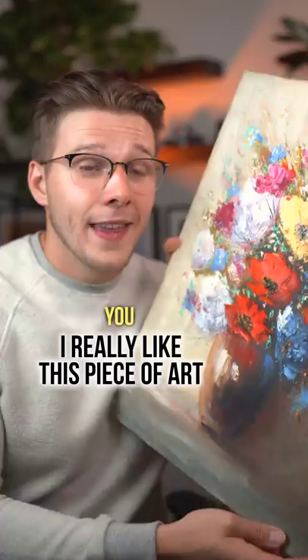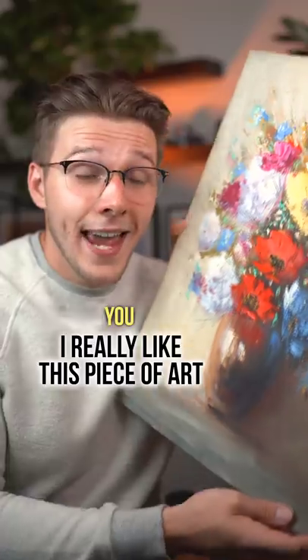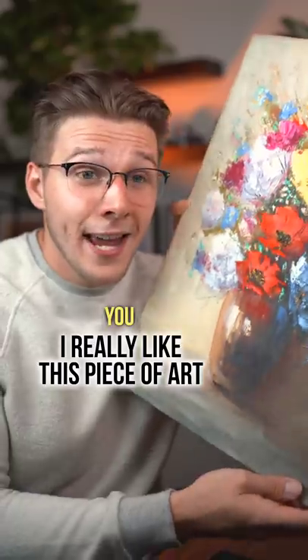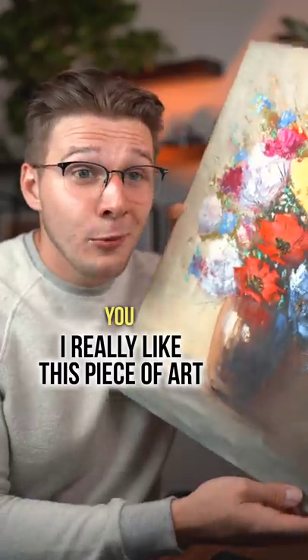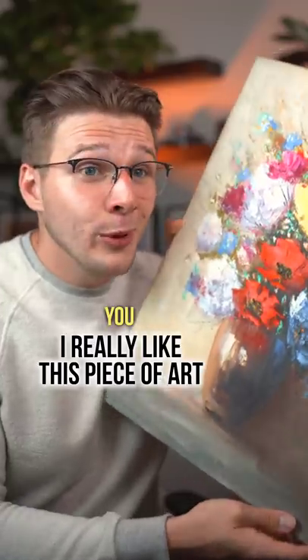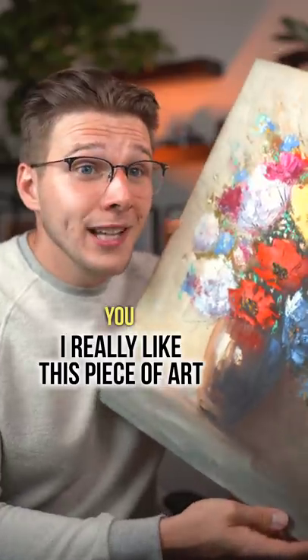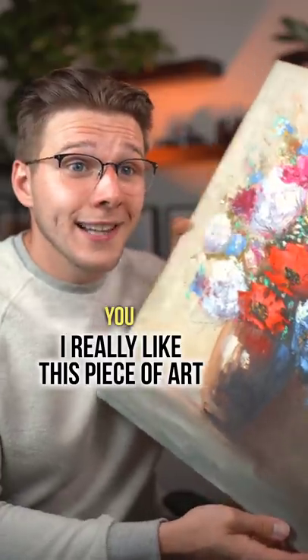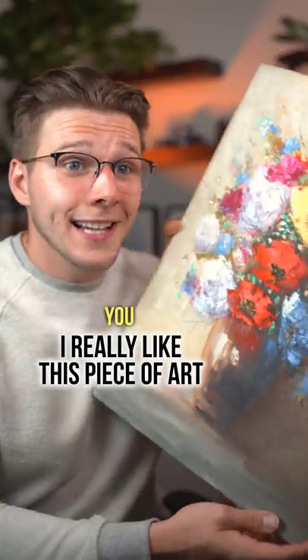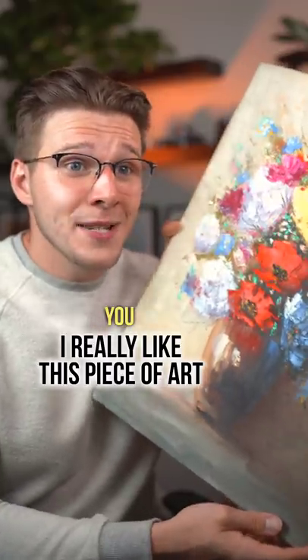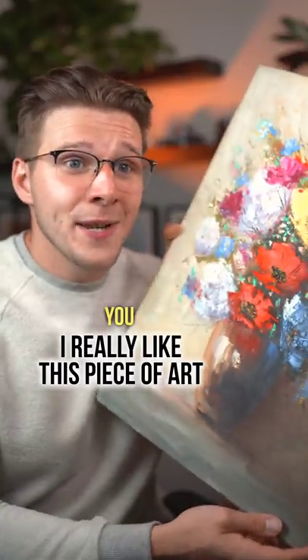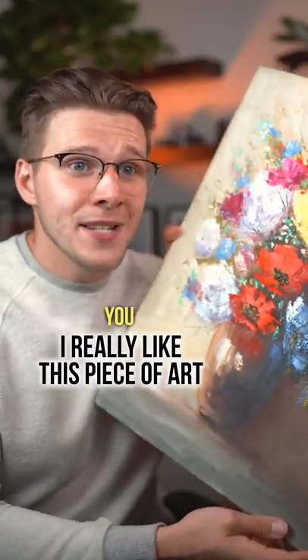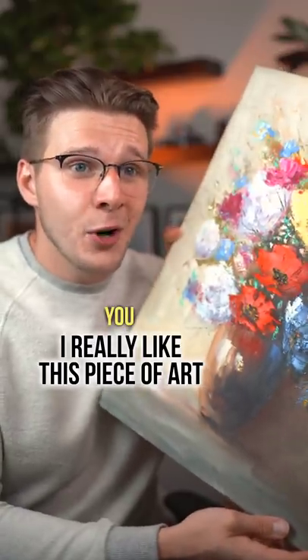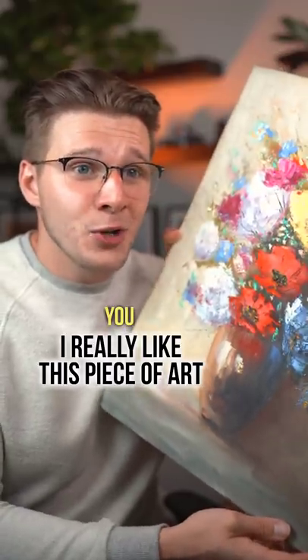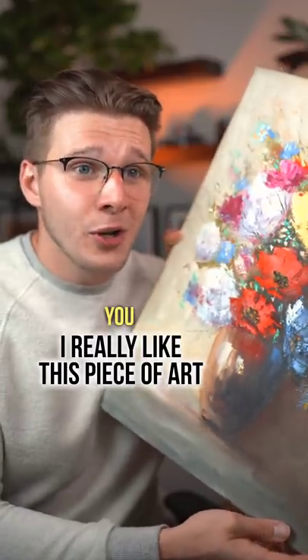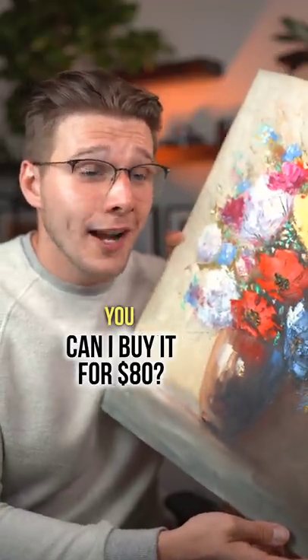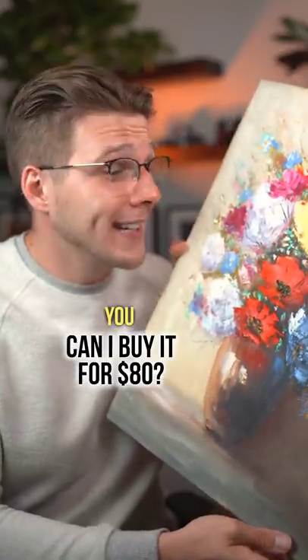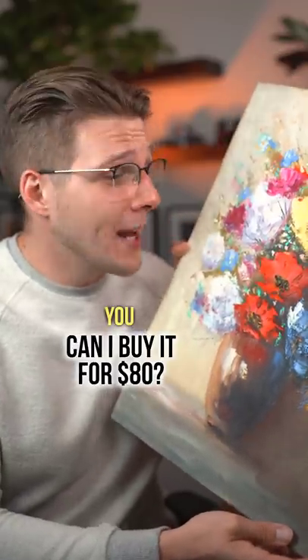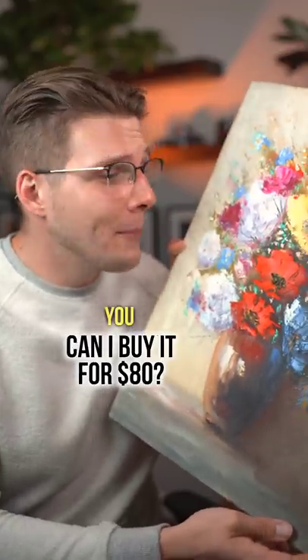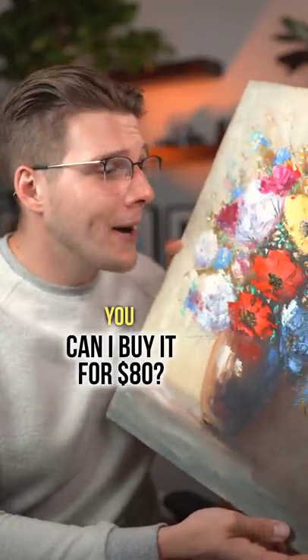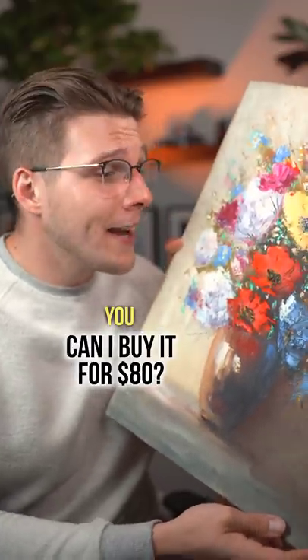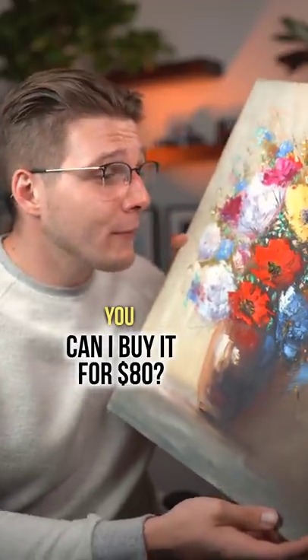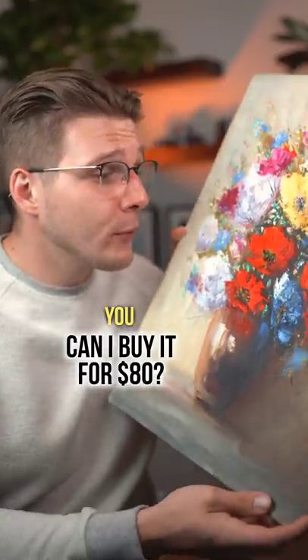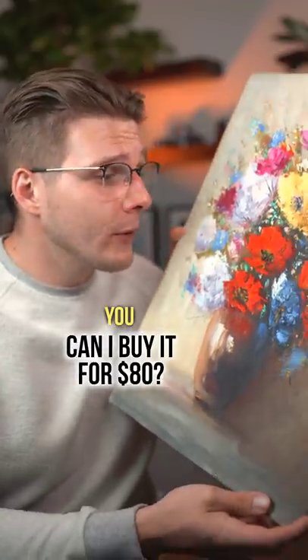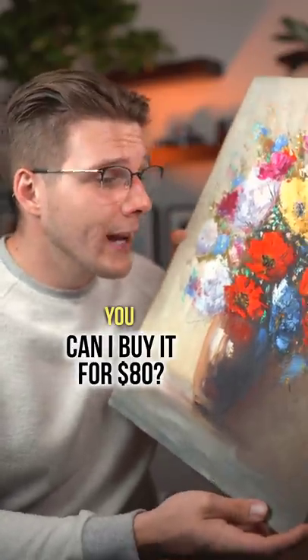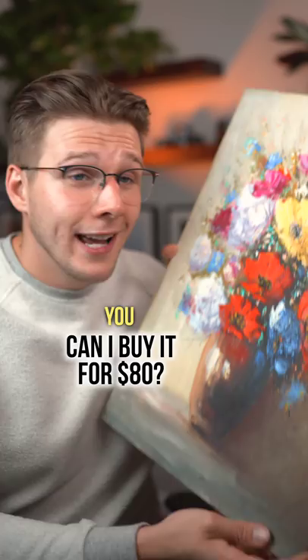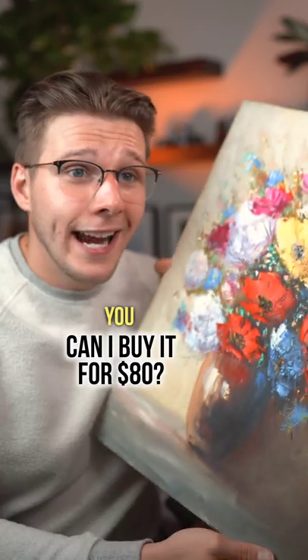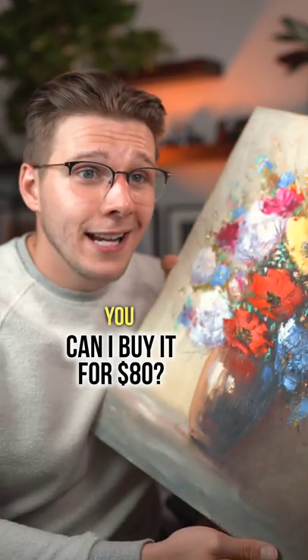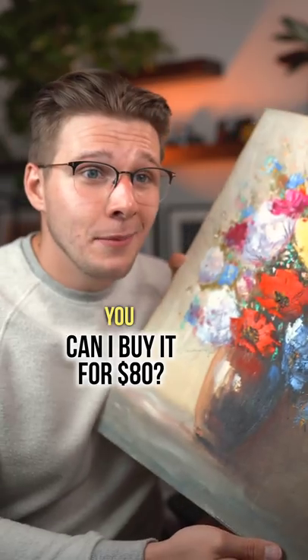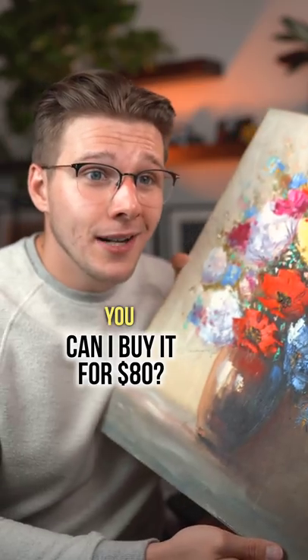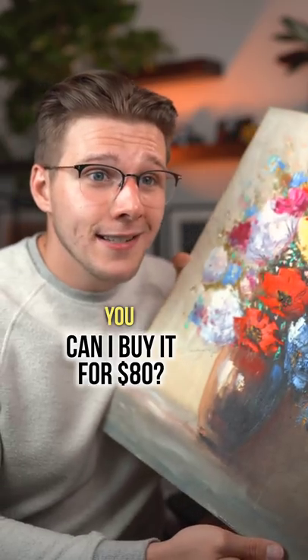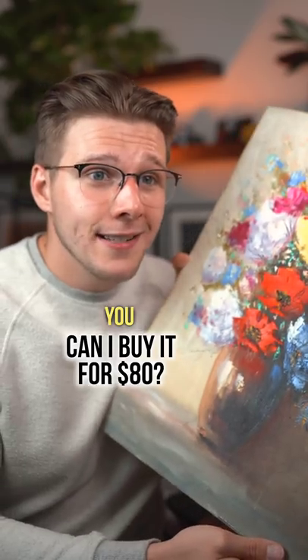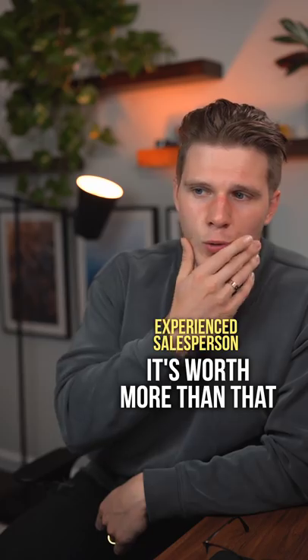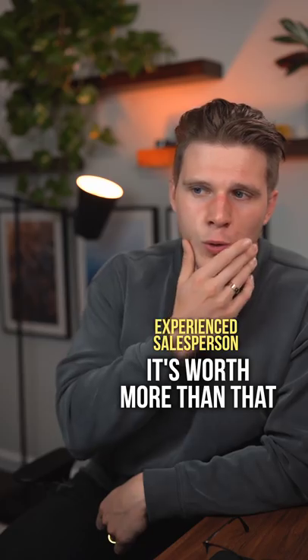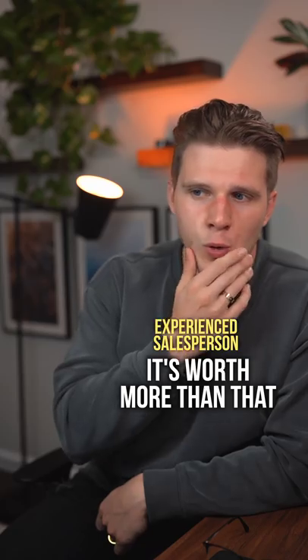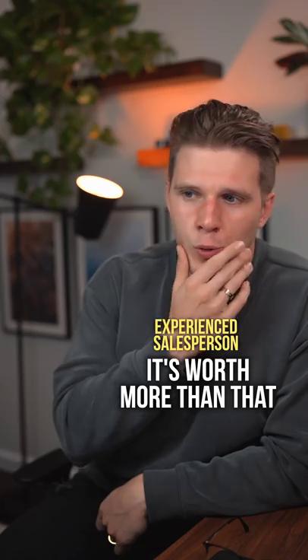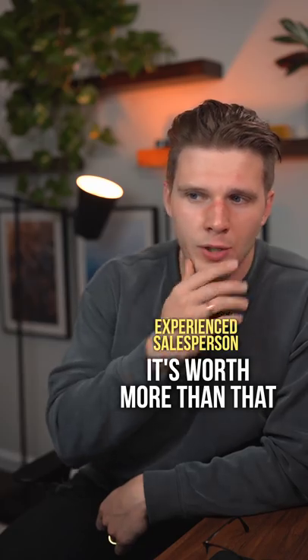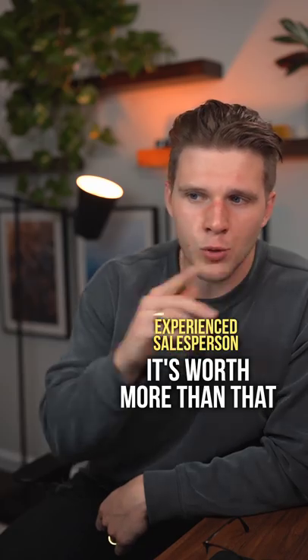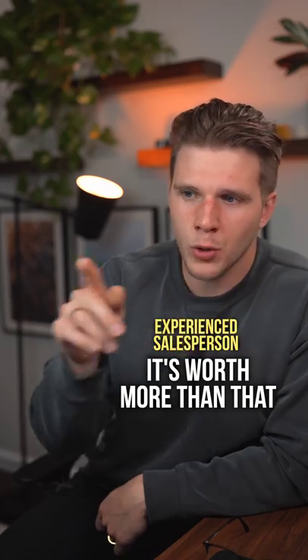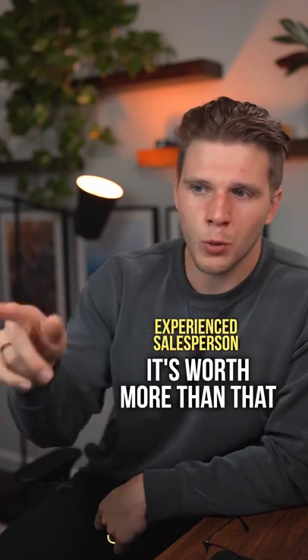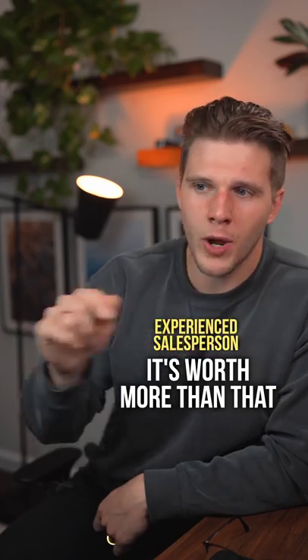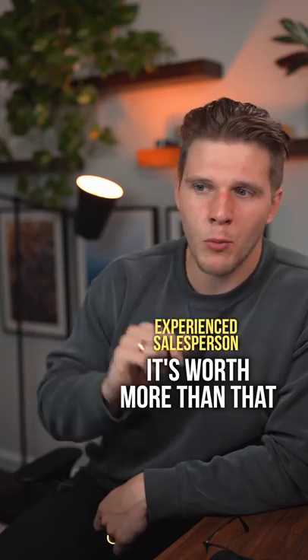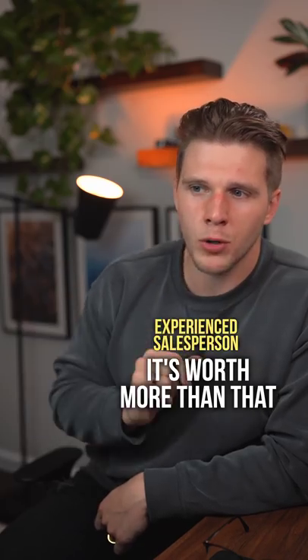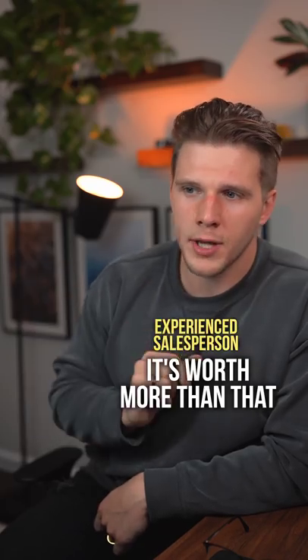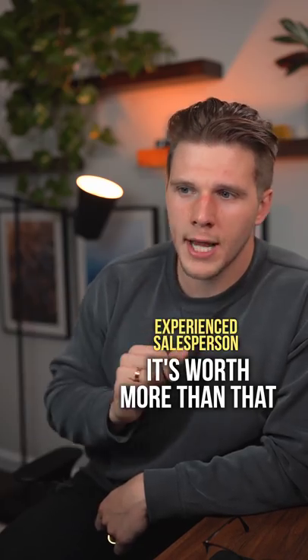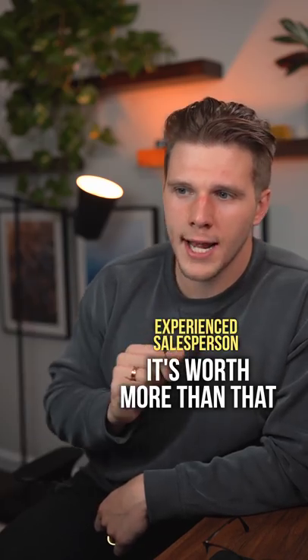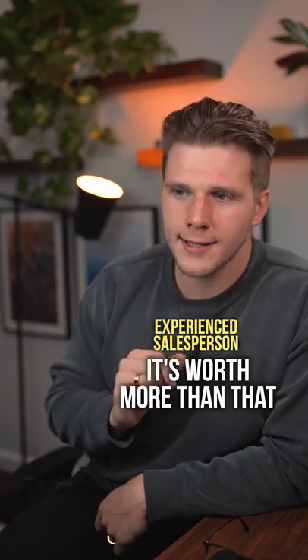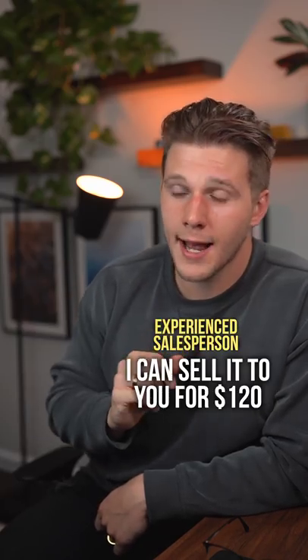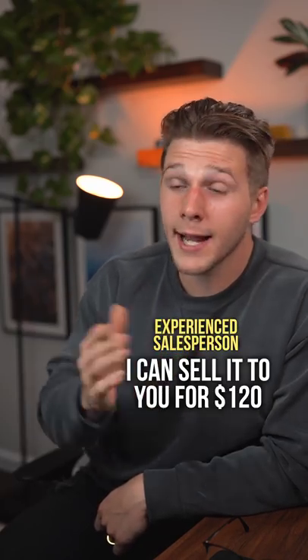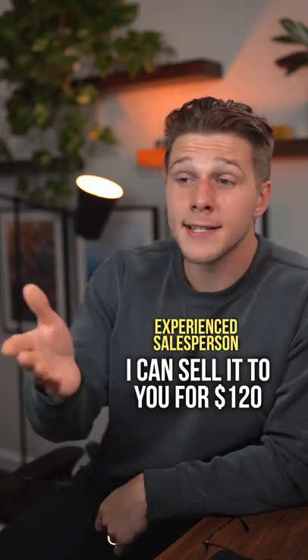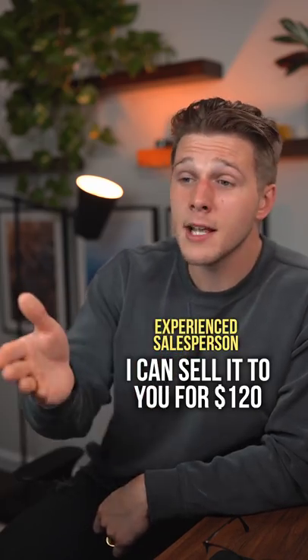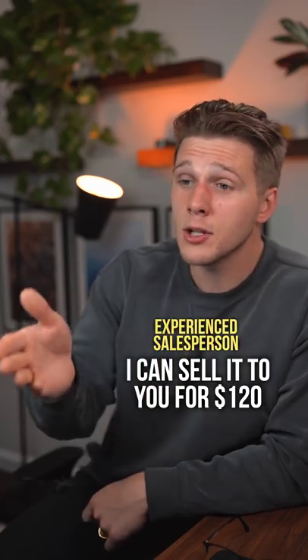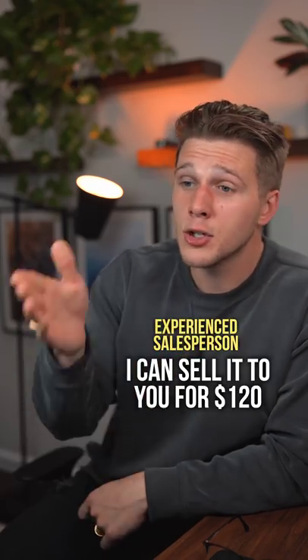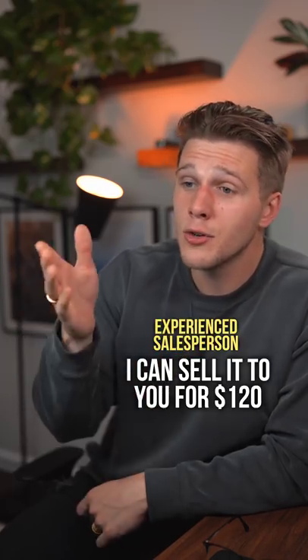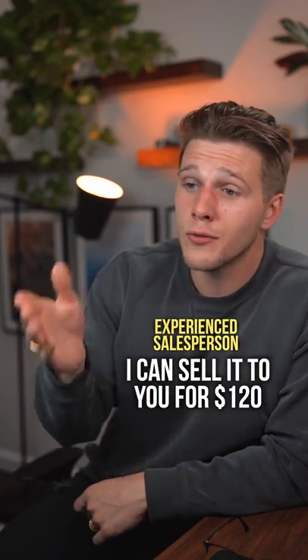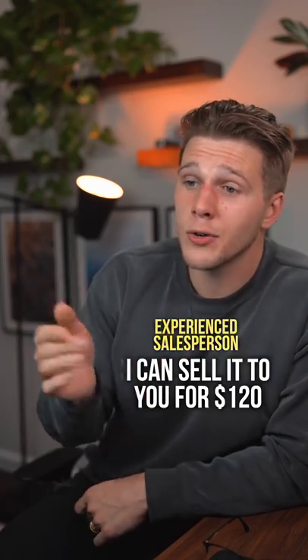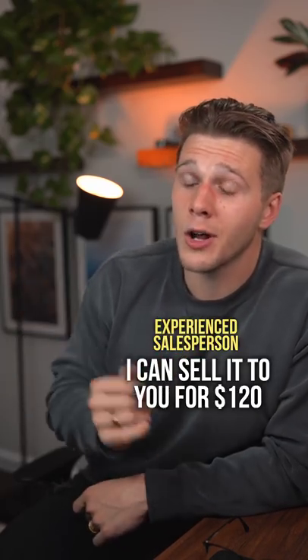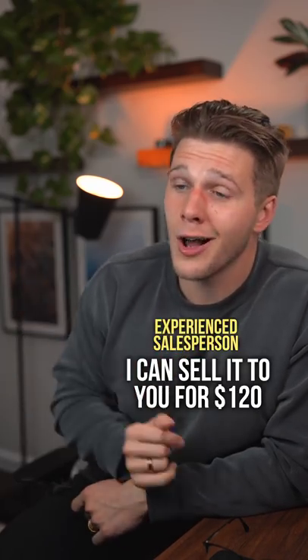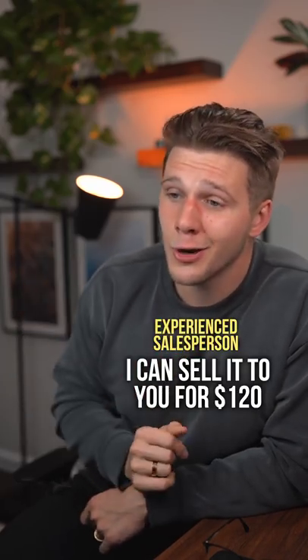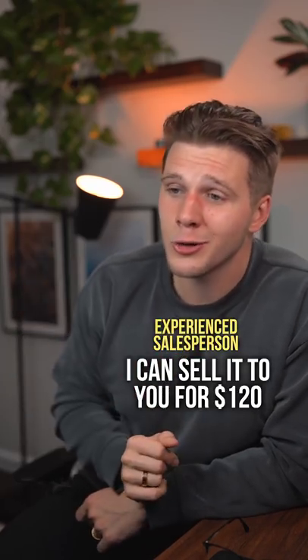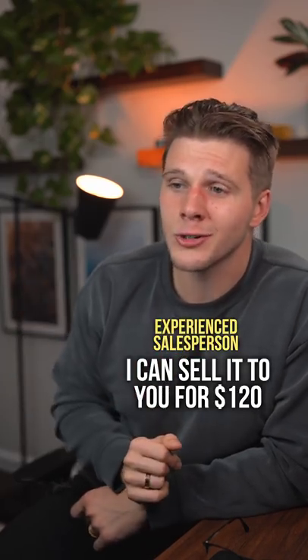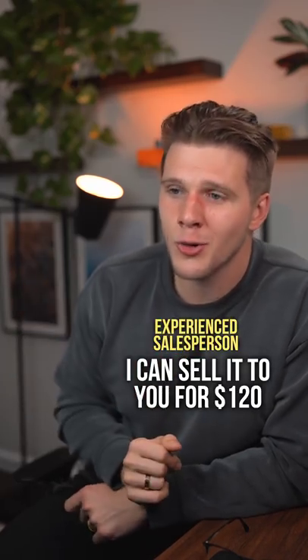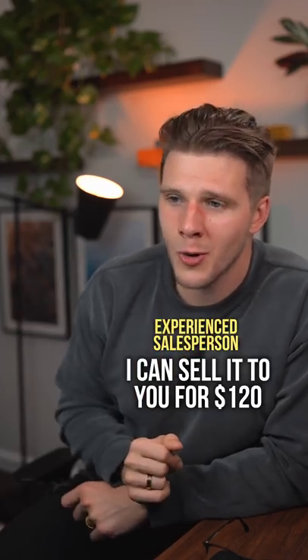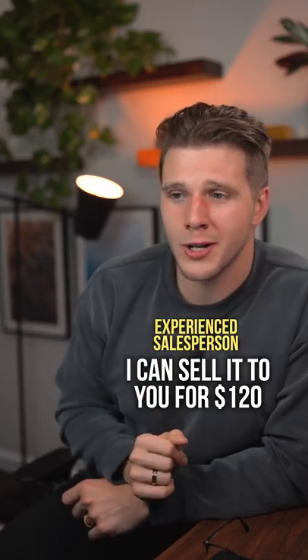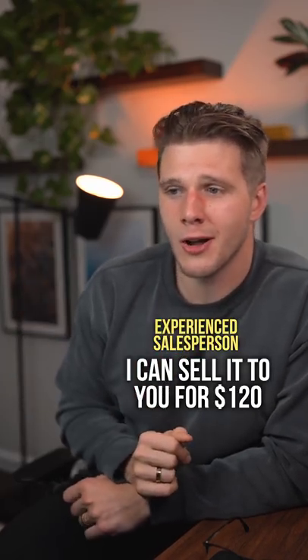Hey, I really like this piece of art you got. Can I buy it for 80 bucks? It's worth way more than that. I can sell it to you for a hundred and twenty dollars.